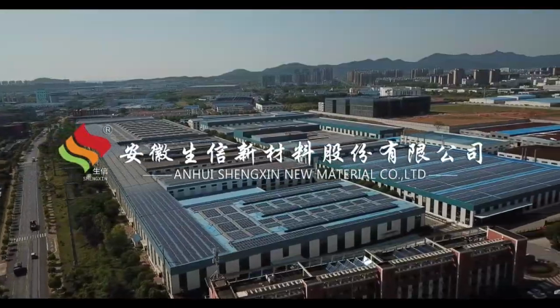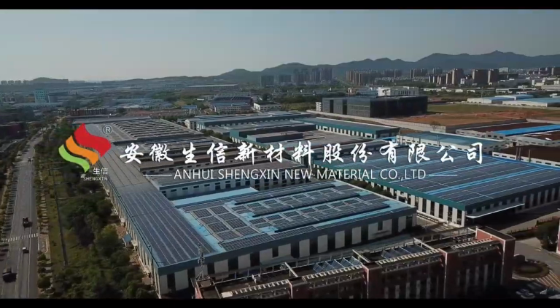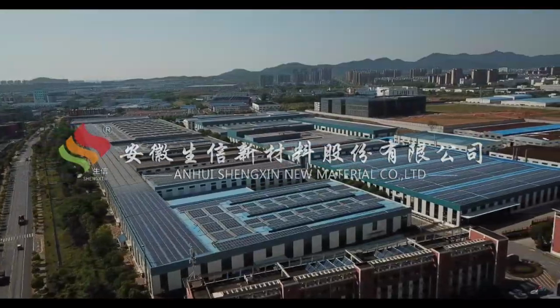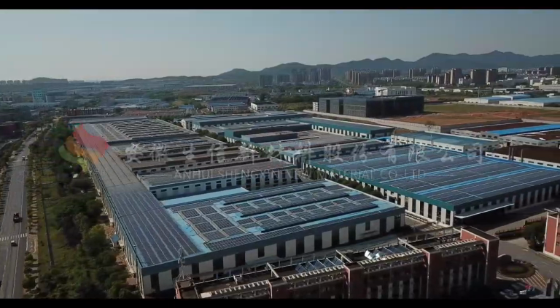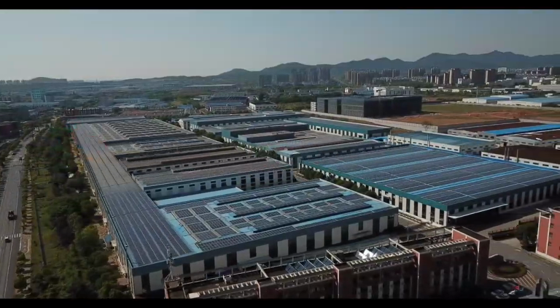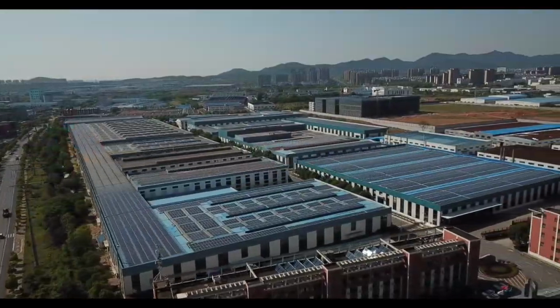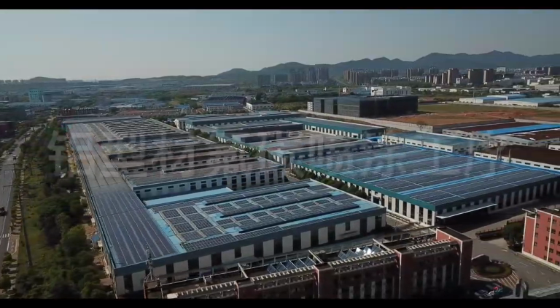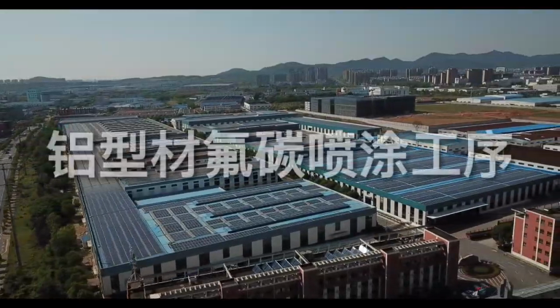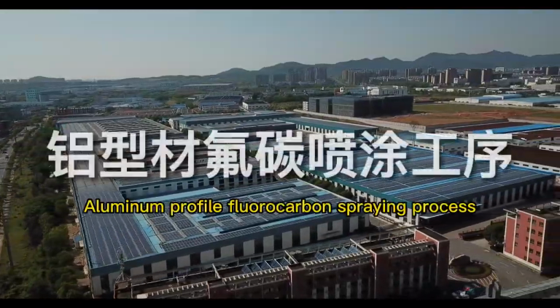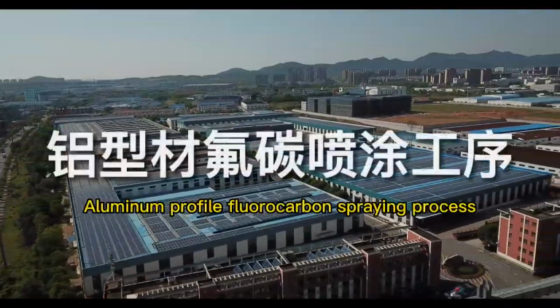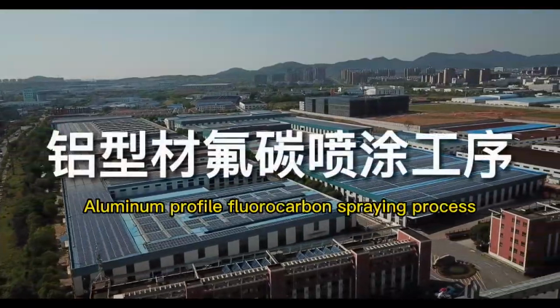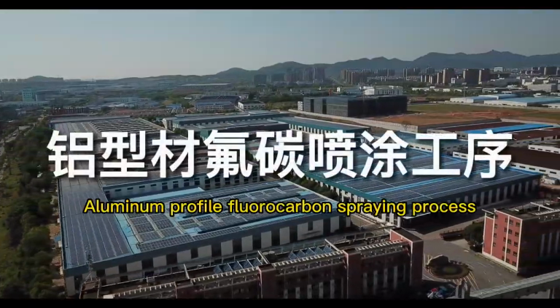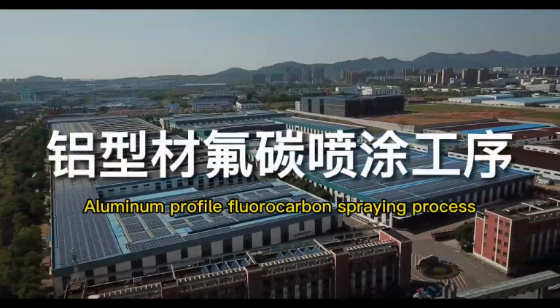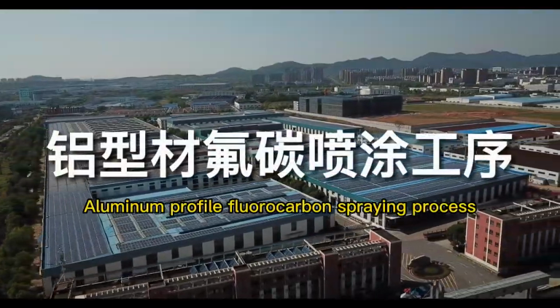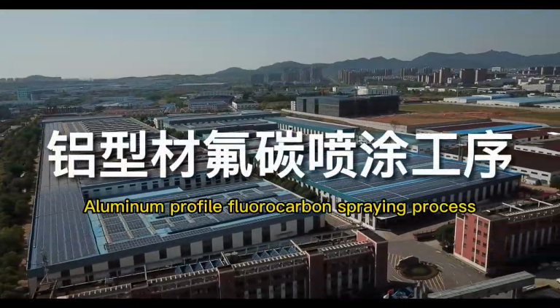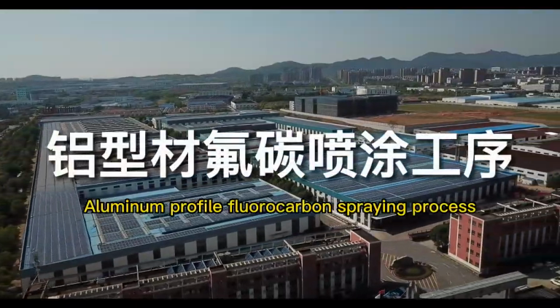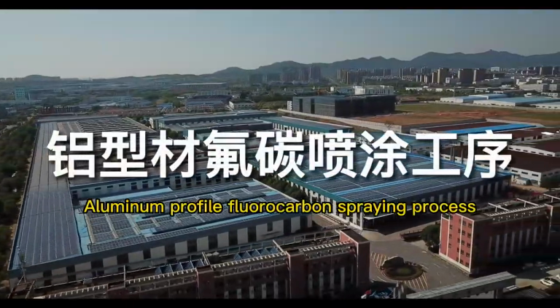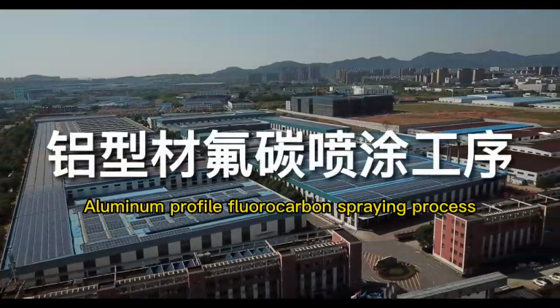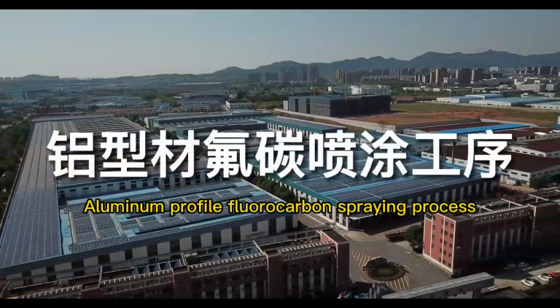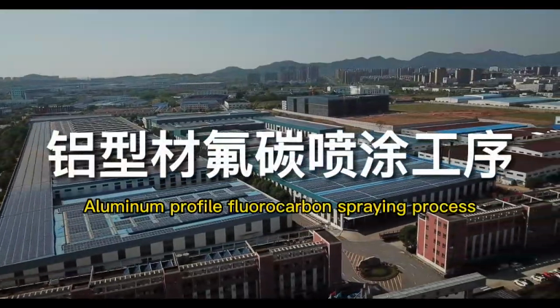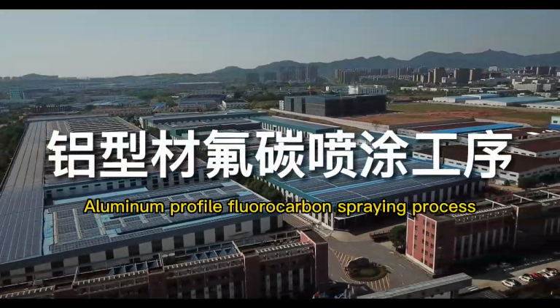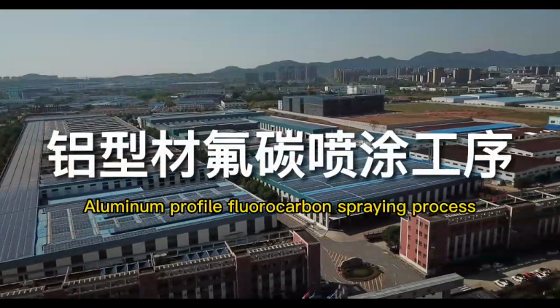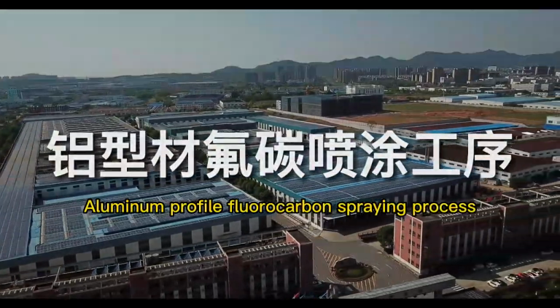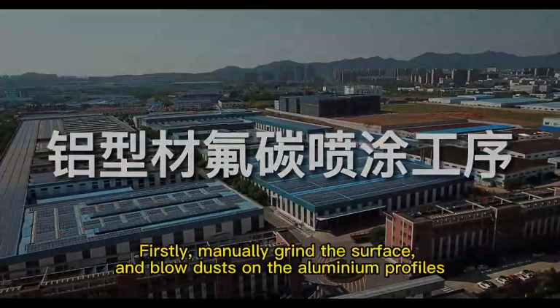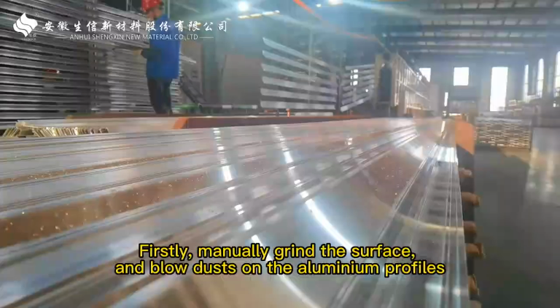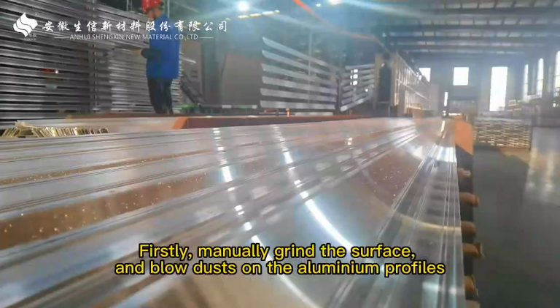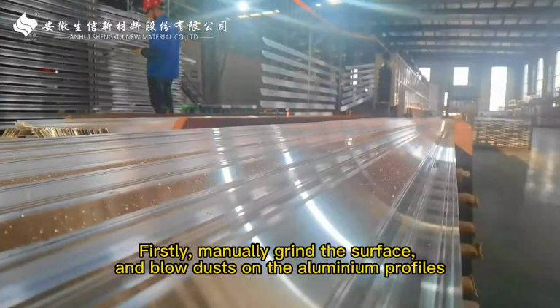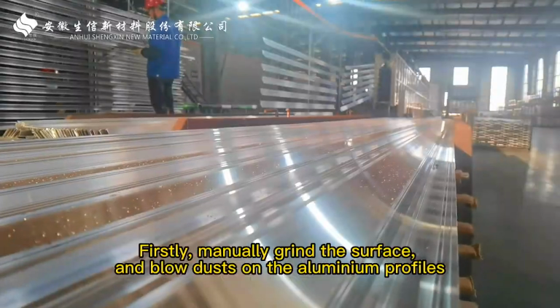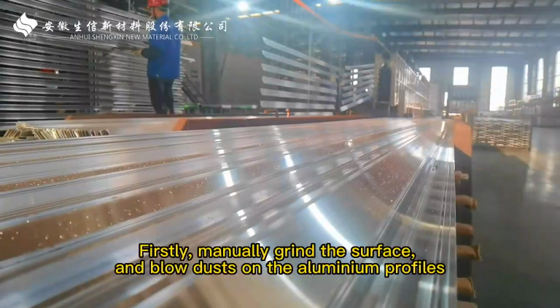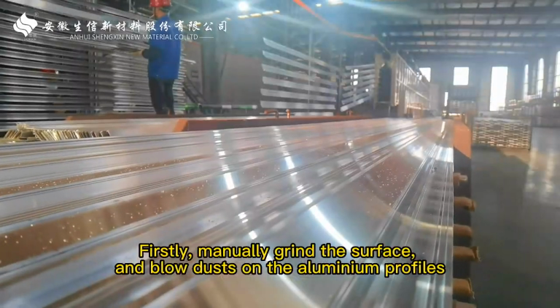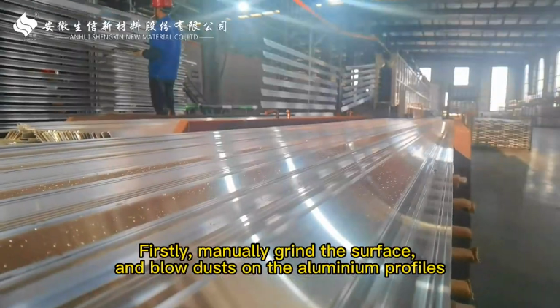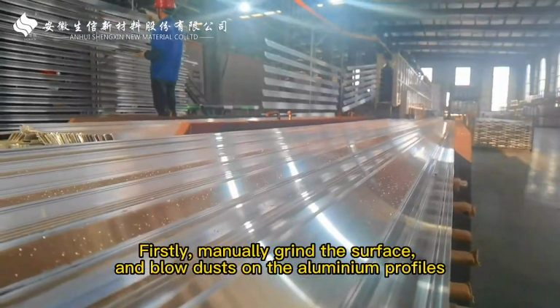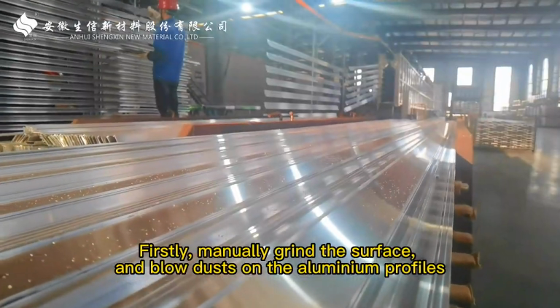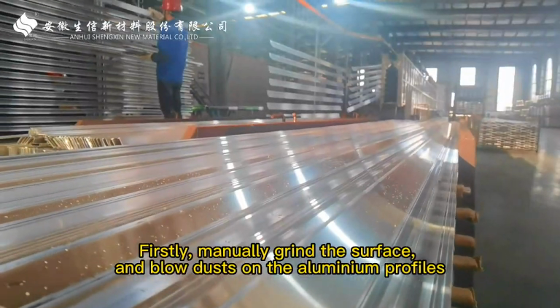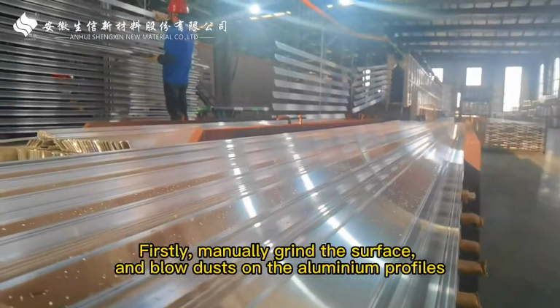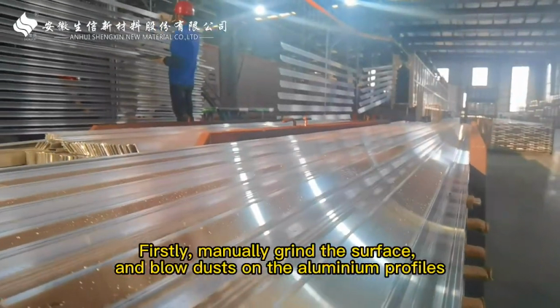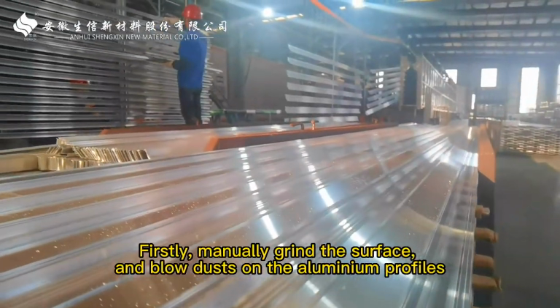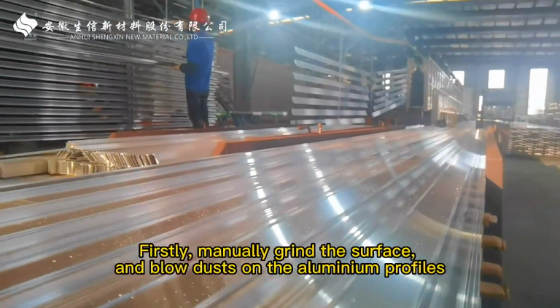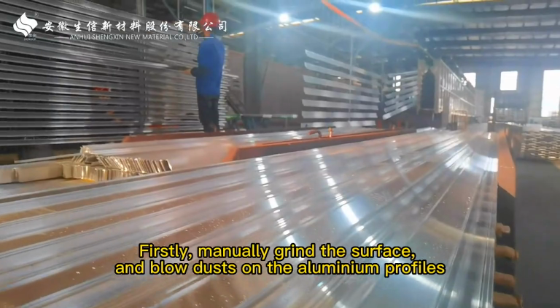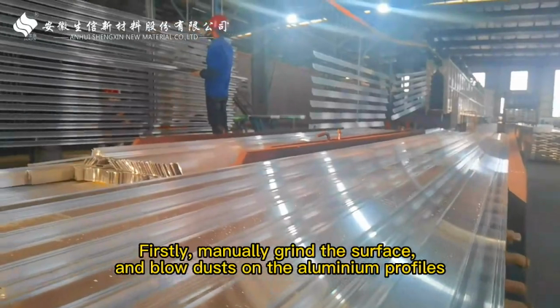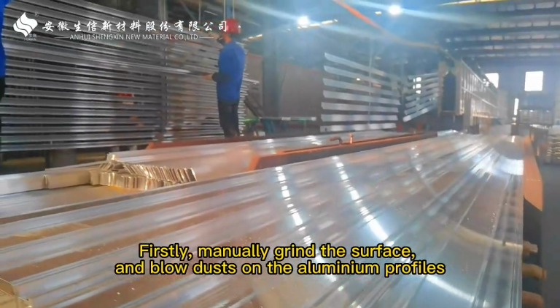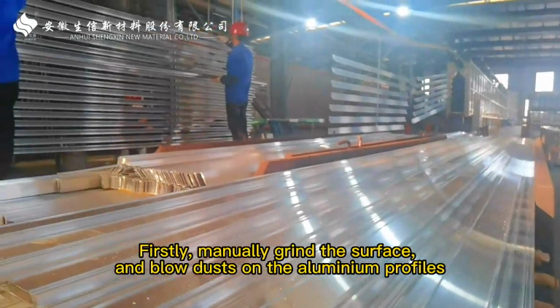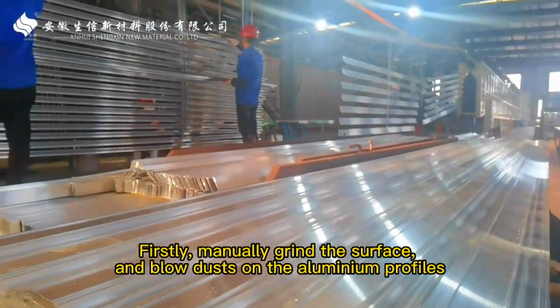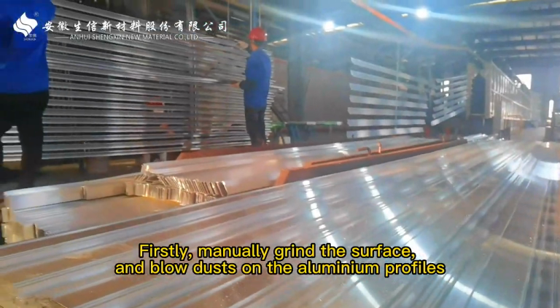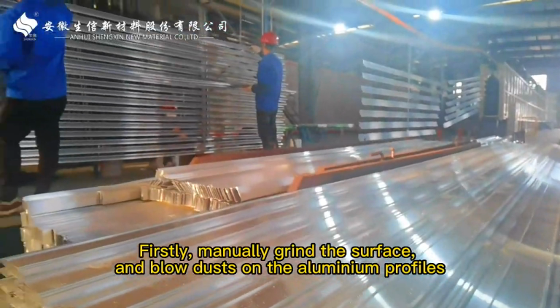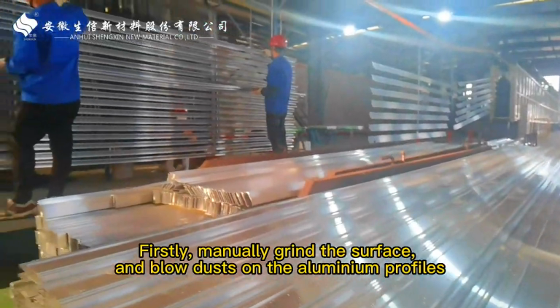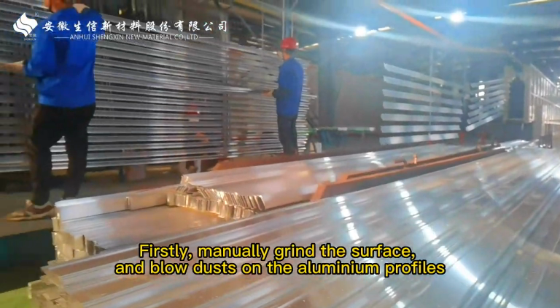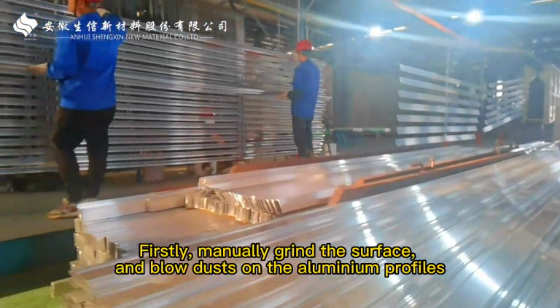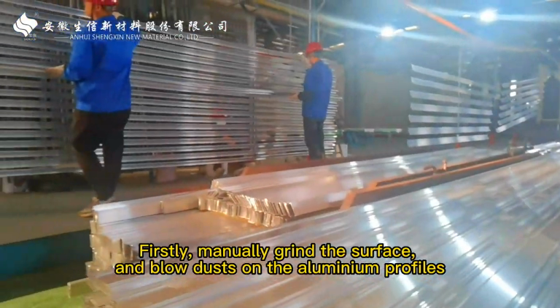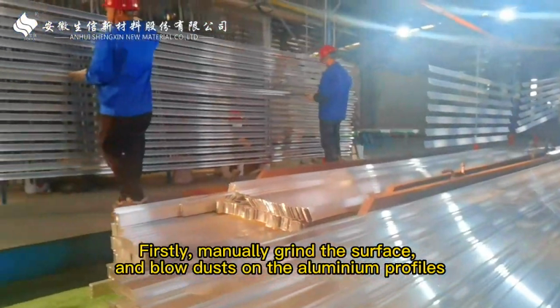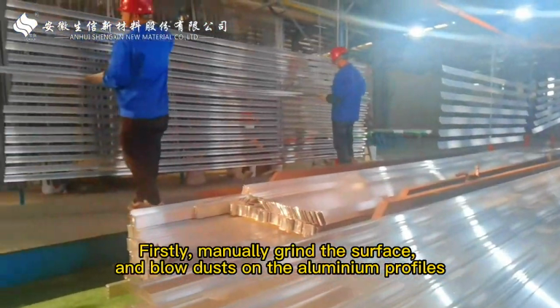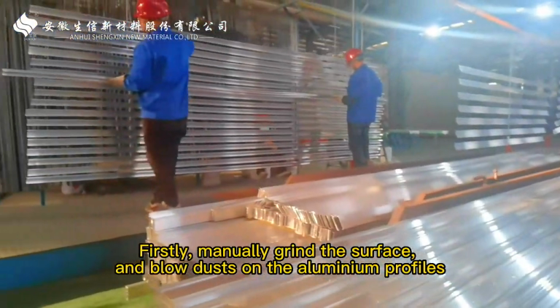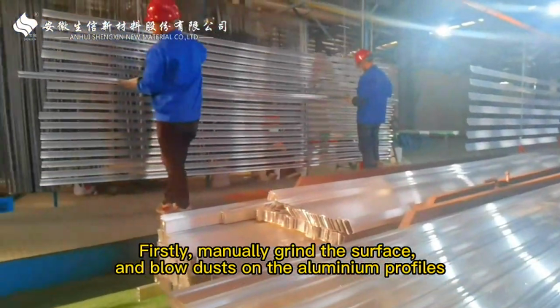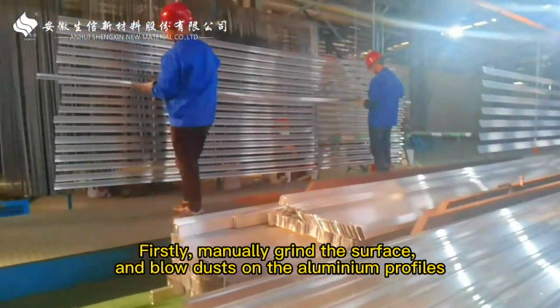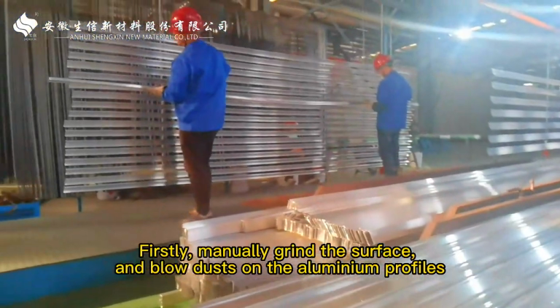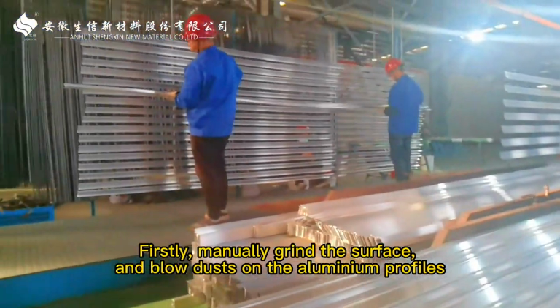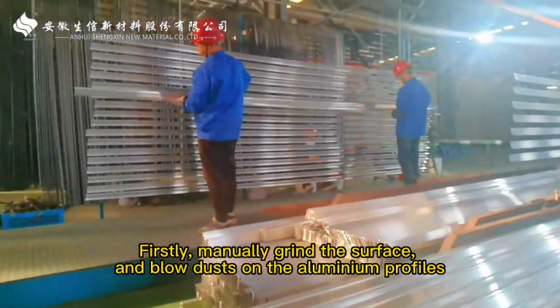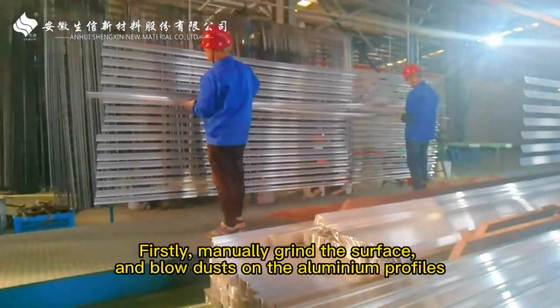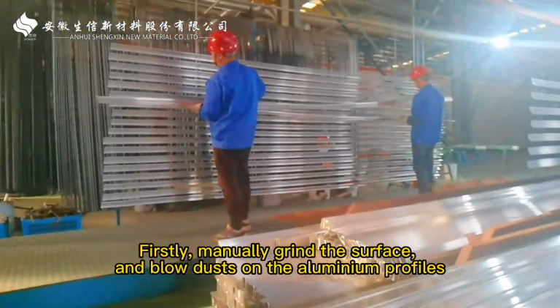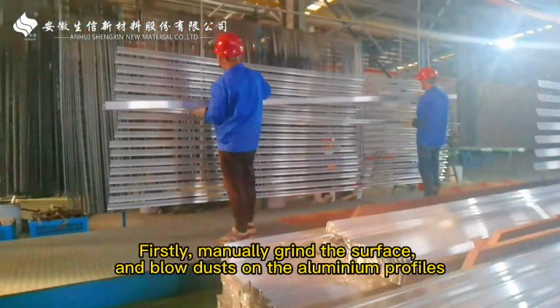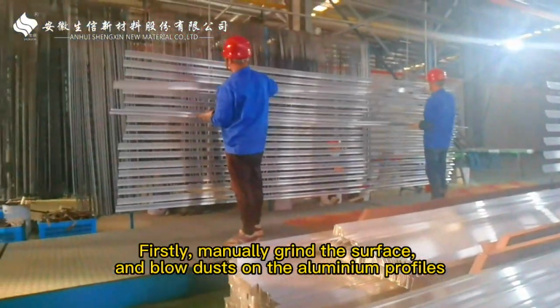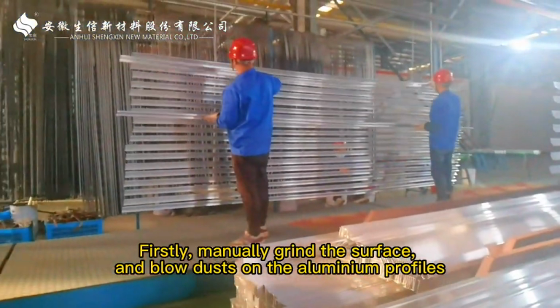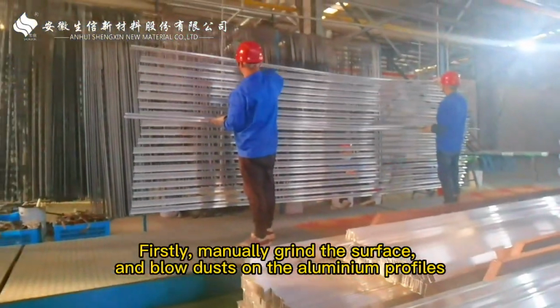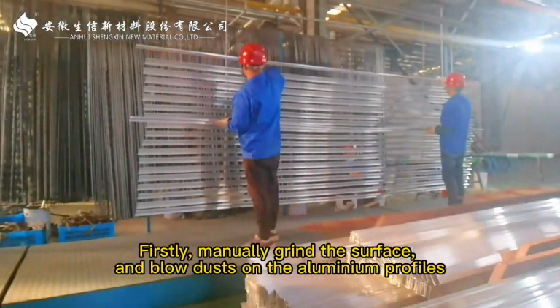Profile fluorocarbon spraying process. Firstly, manually grind the surface and blow dust on the aluminum profiles.